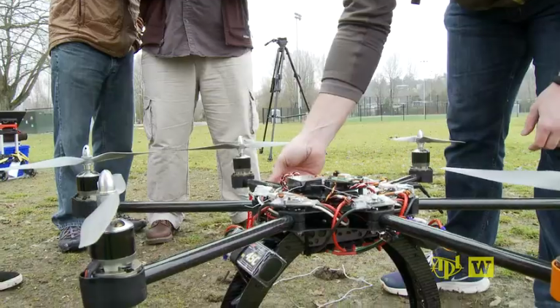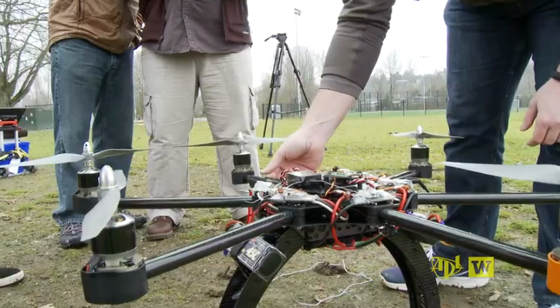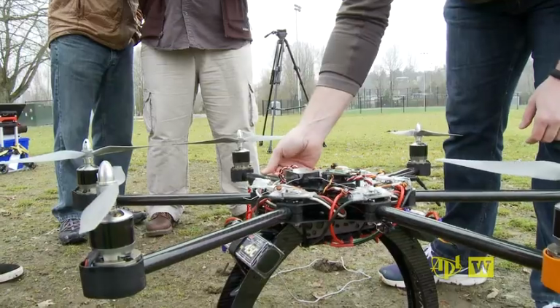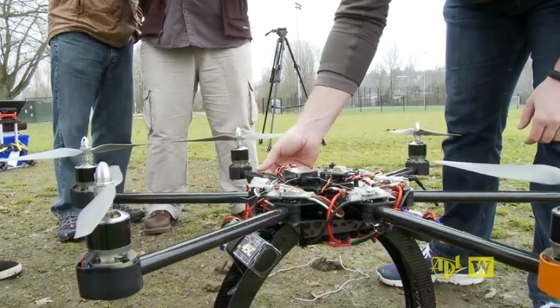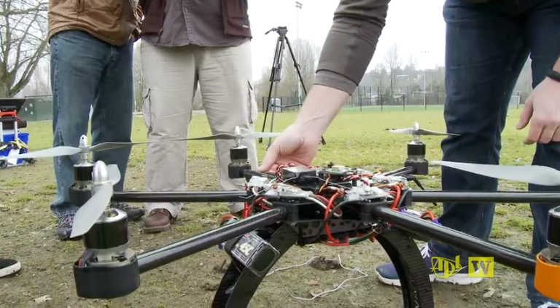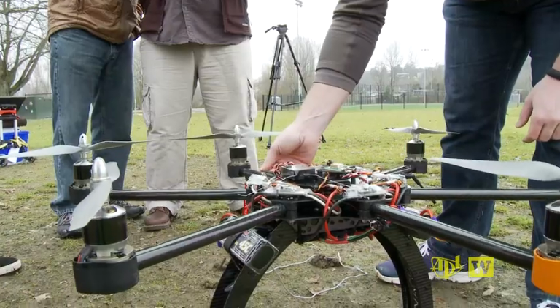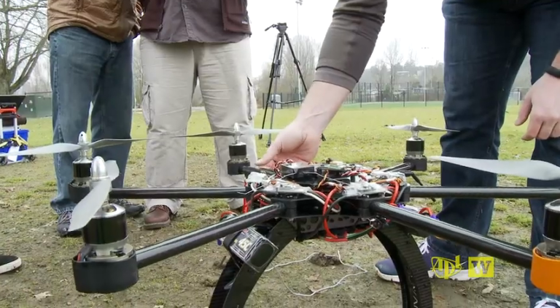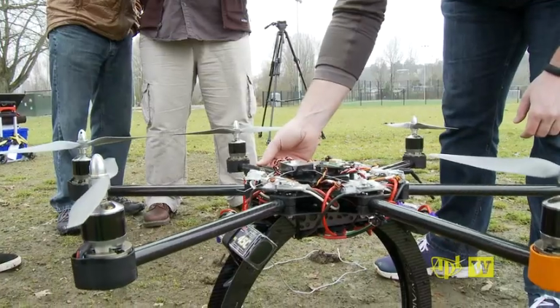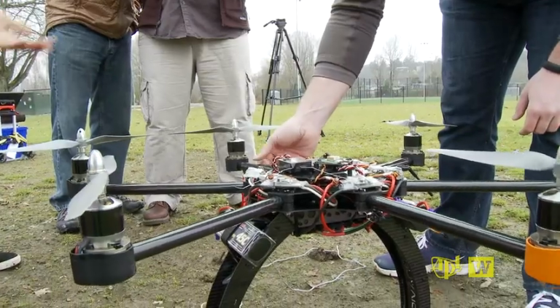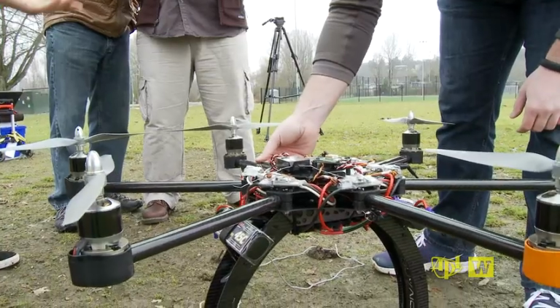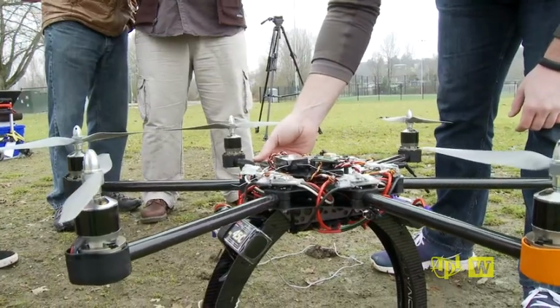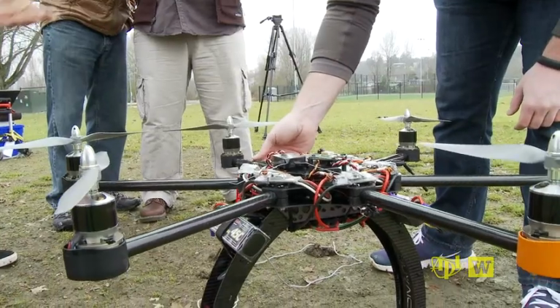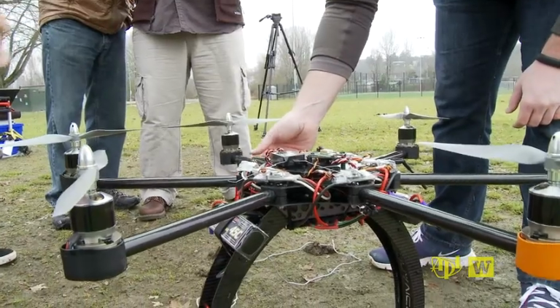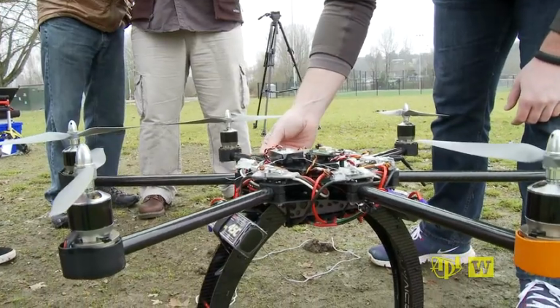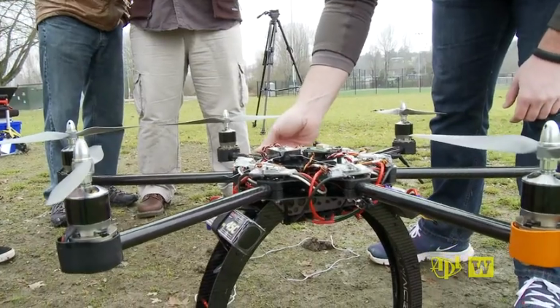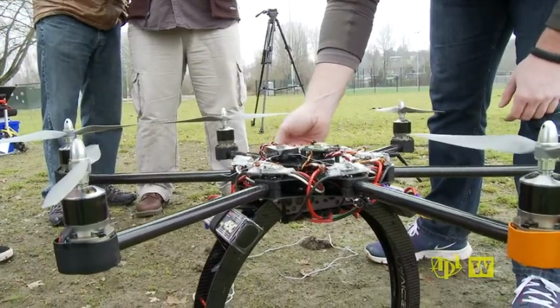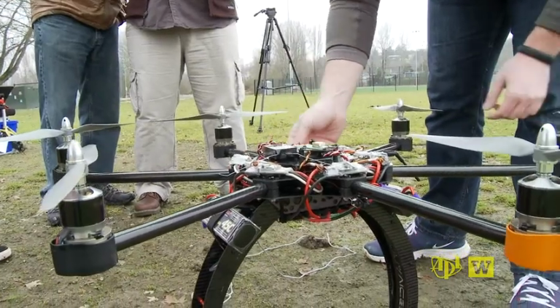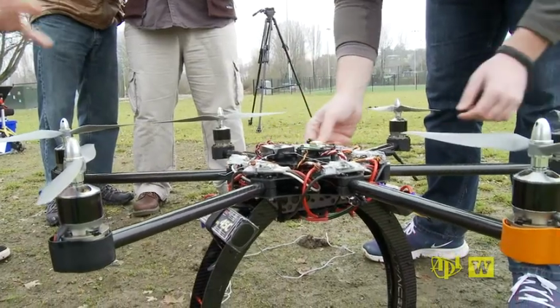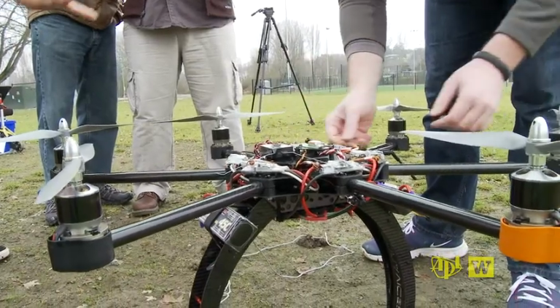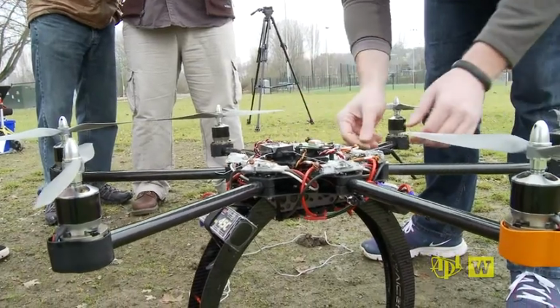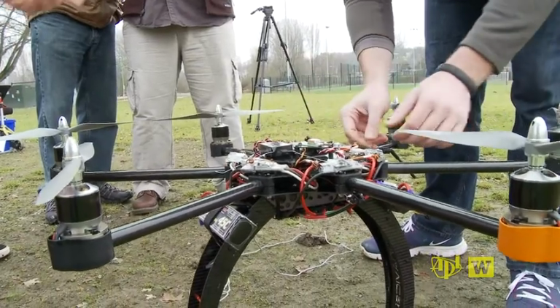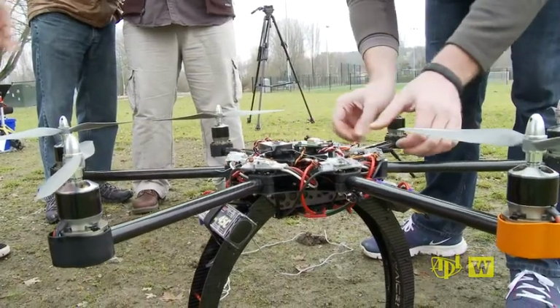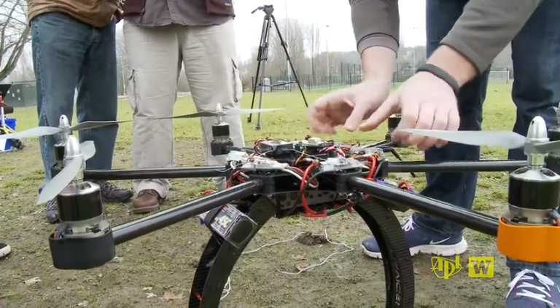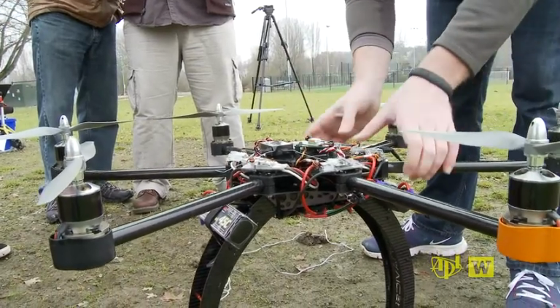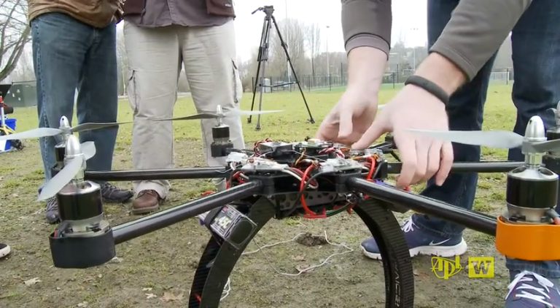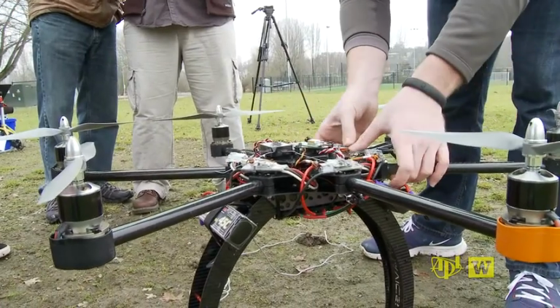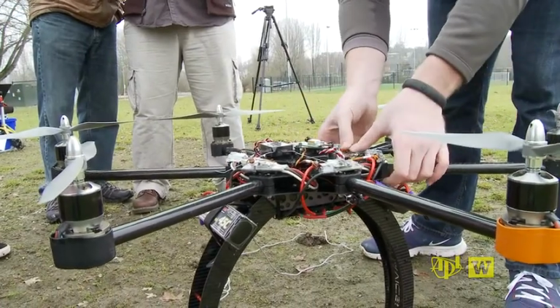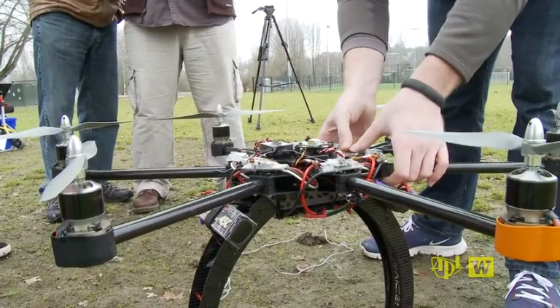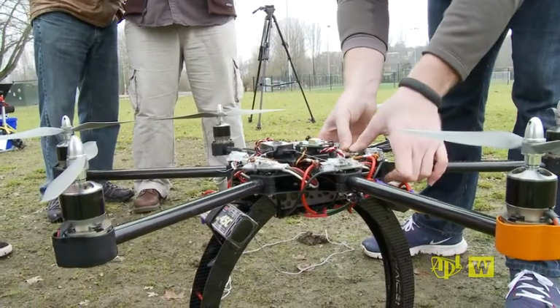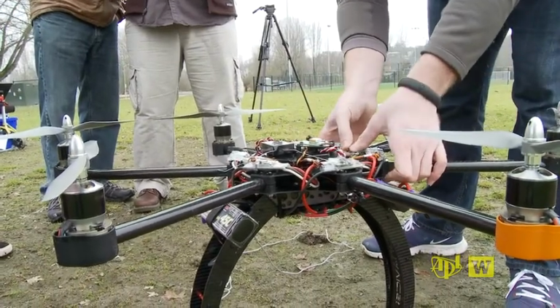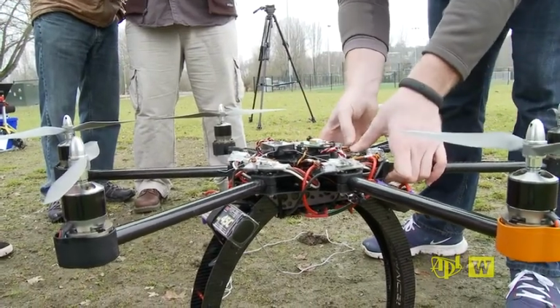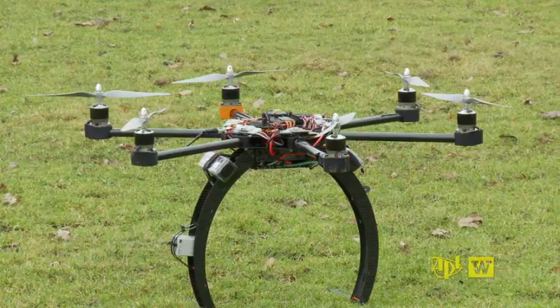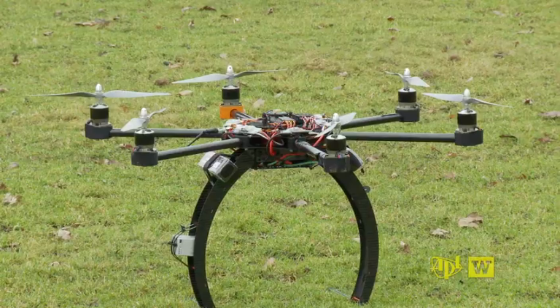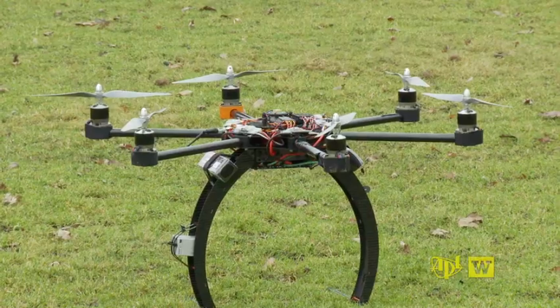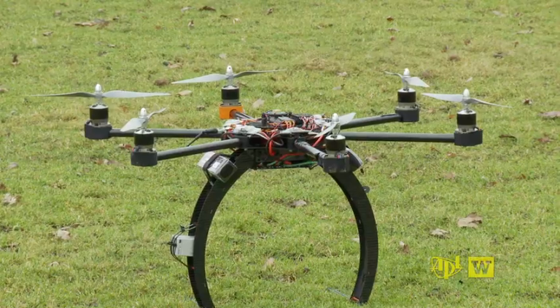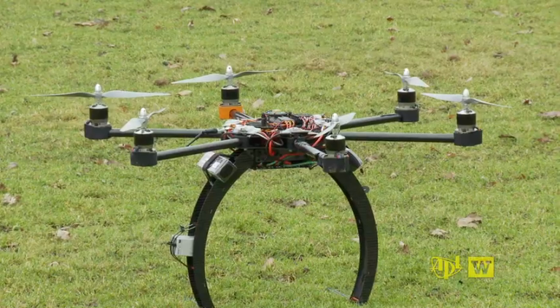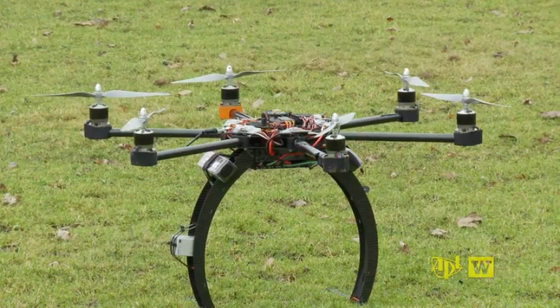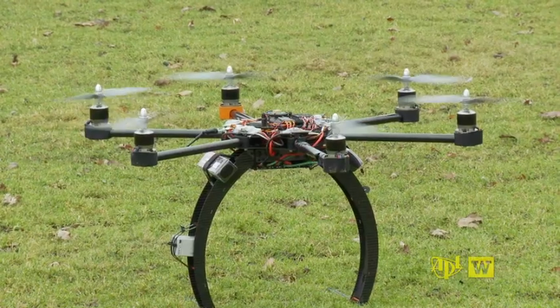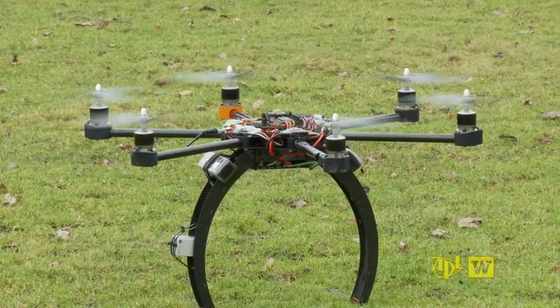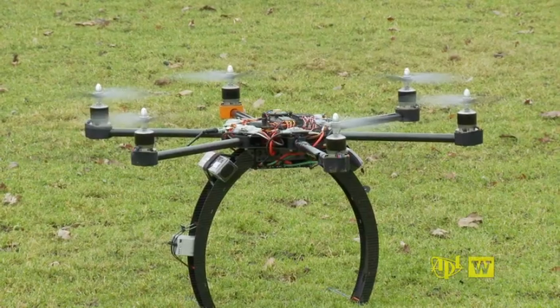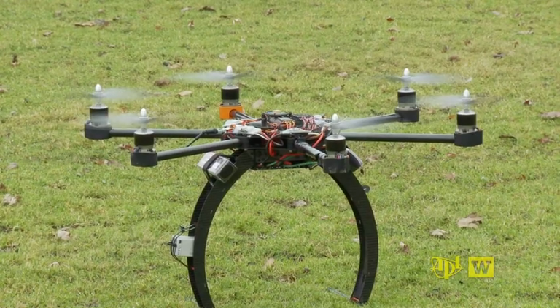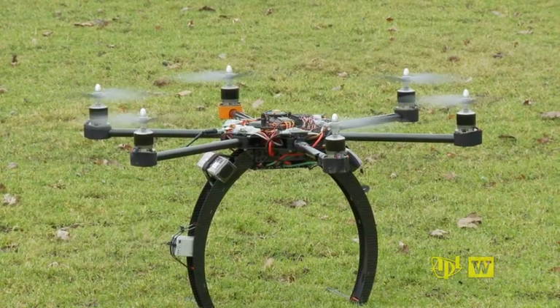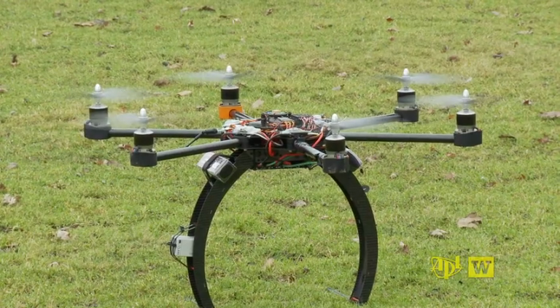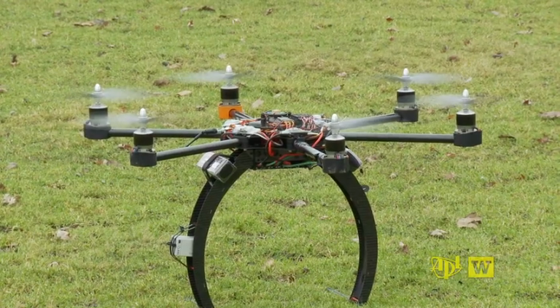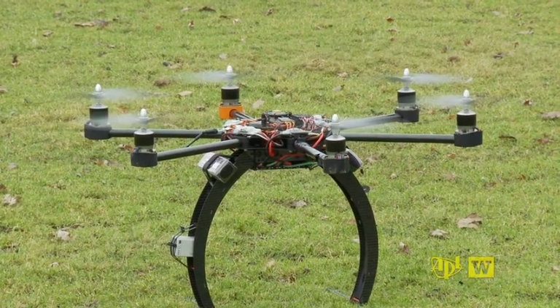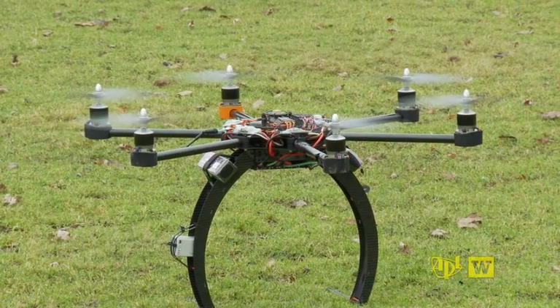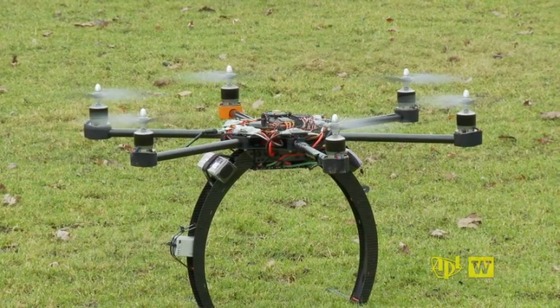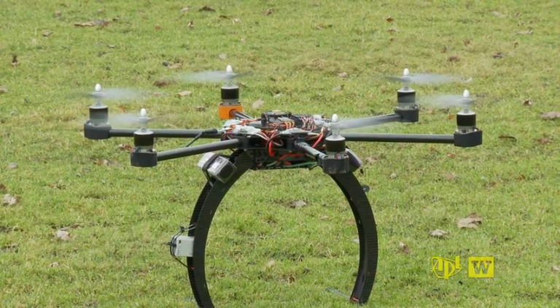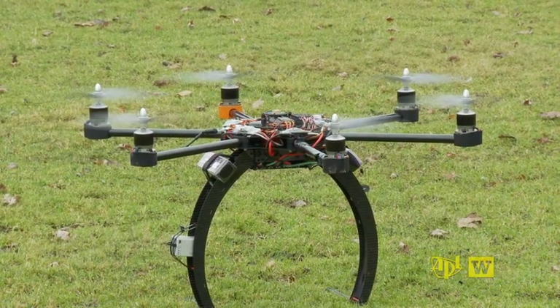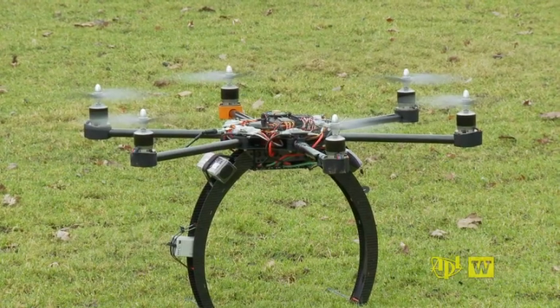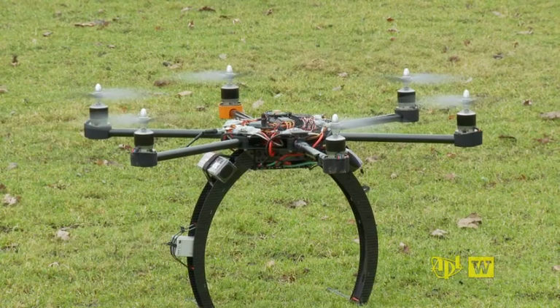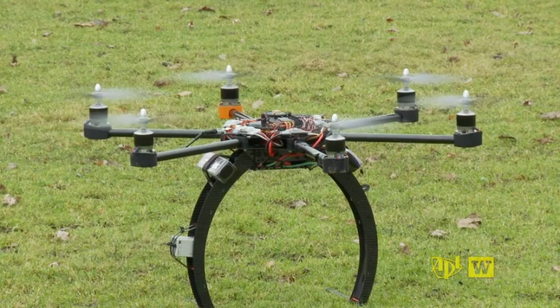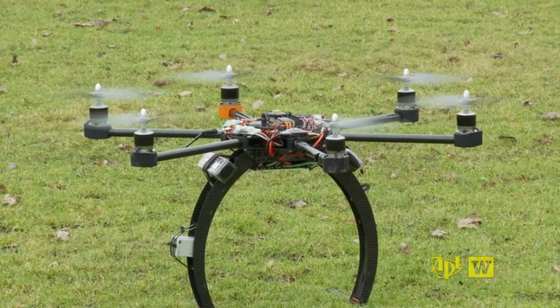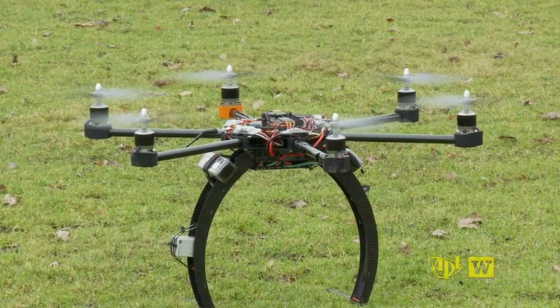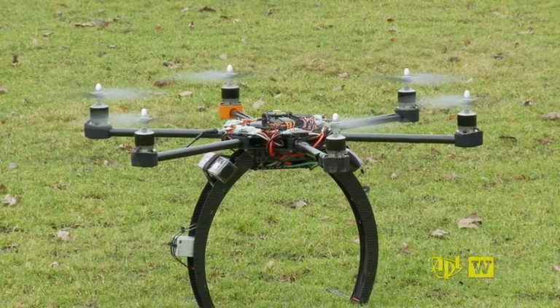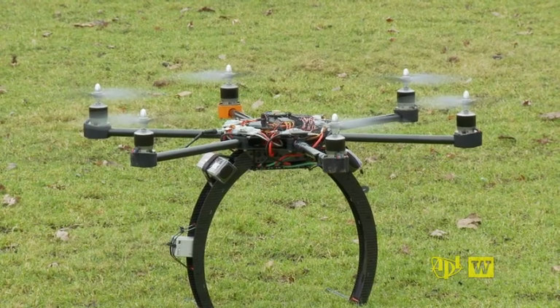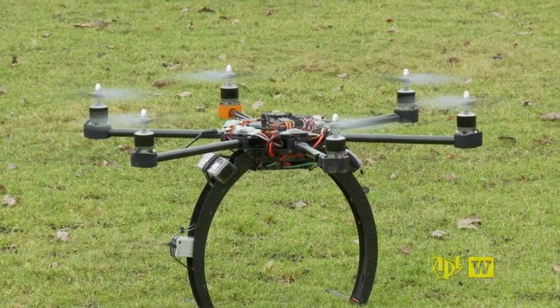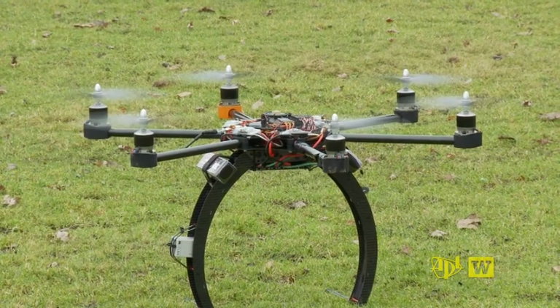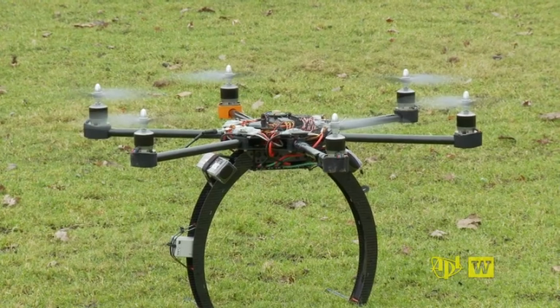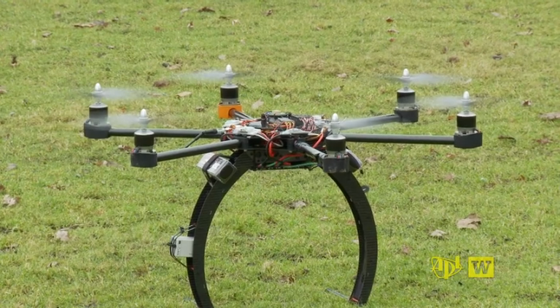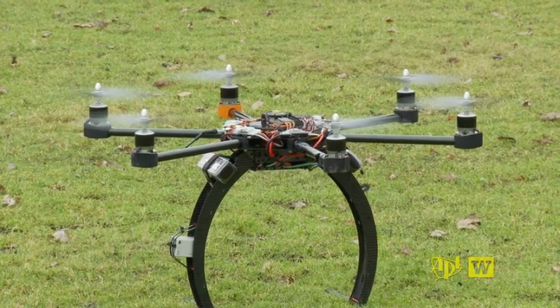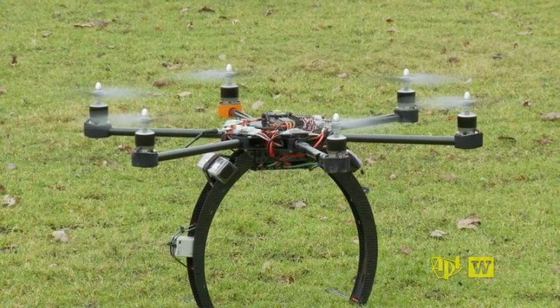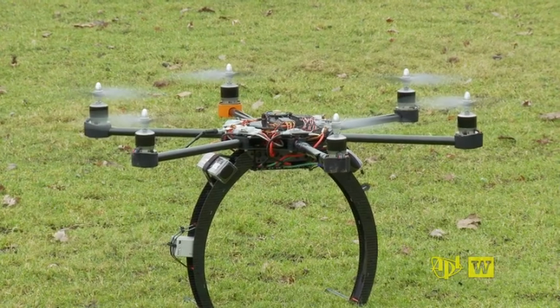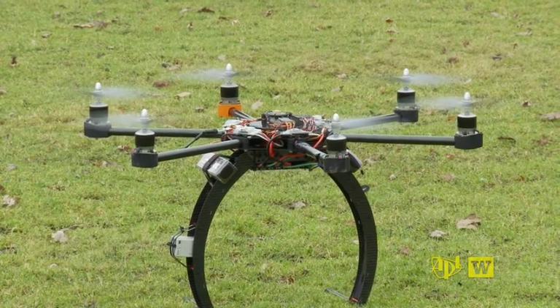Andy Stewart's development team sees a day not too far down the road when a vehicle like this one will provide eyes in the sky for science.